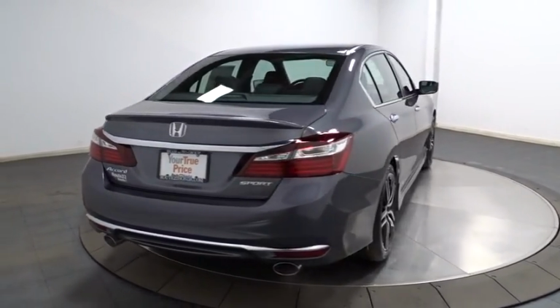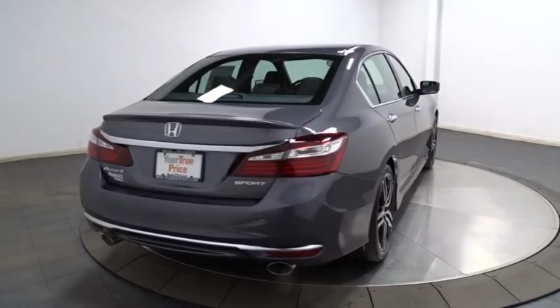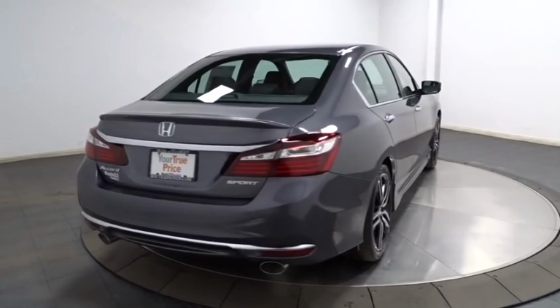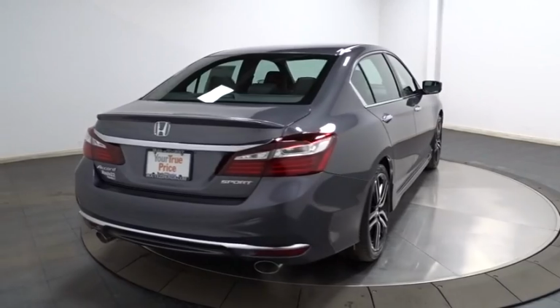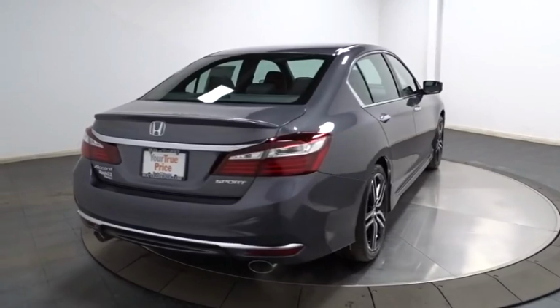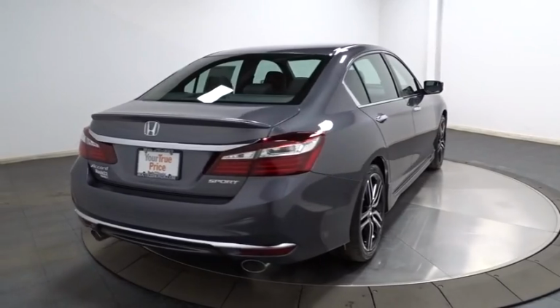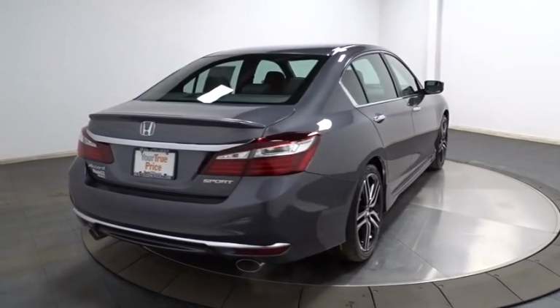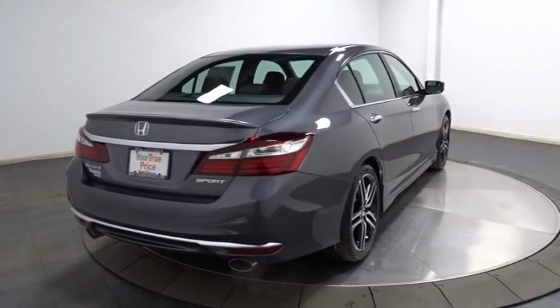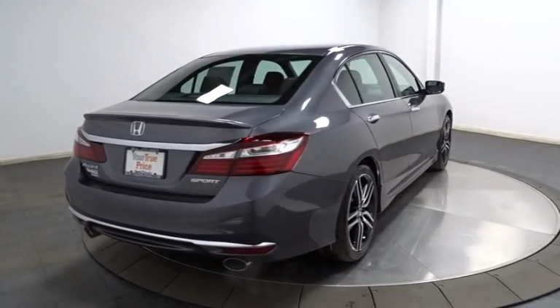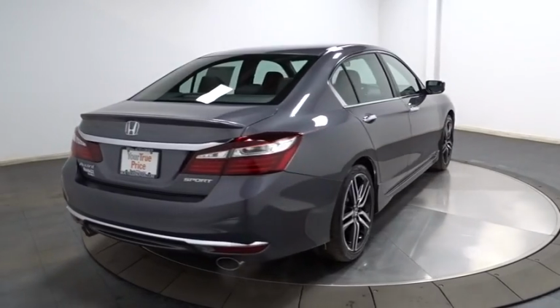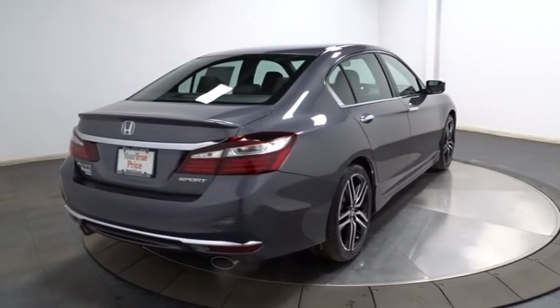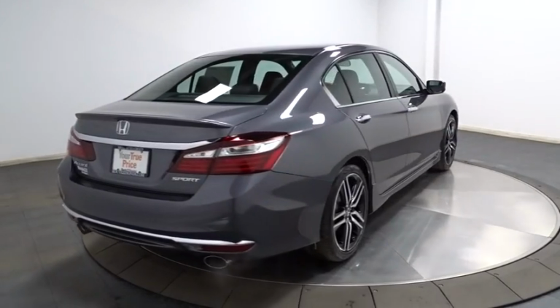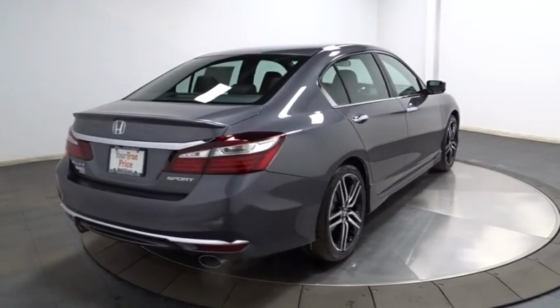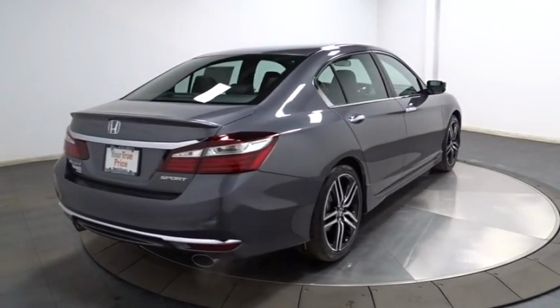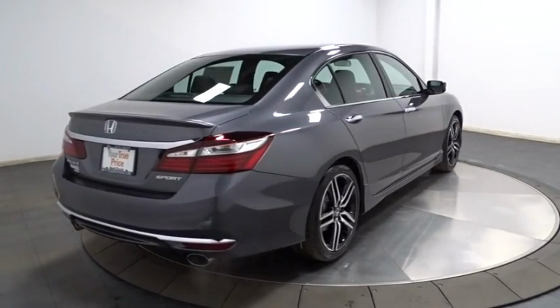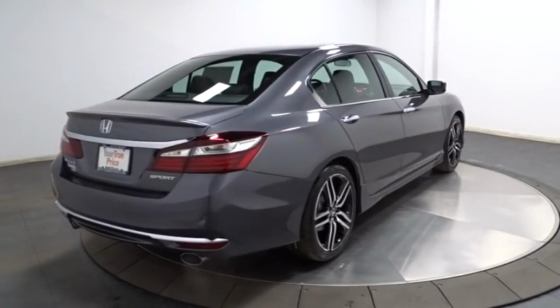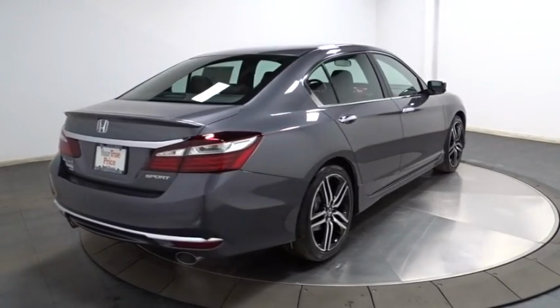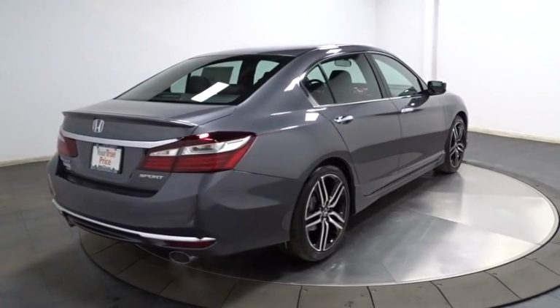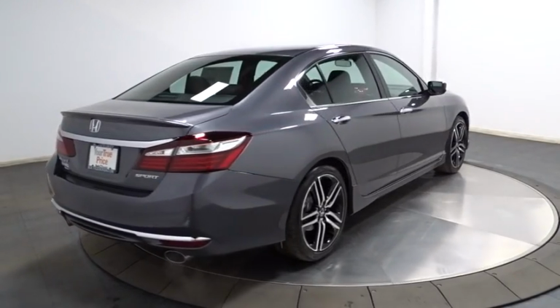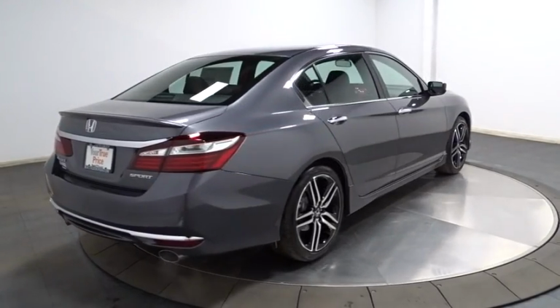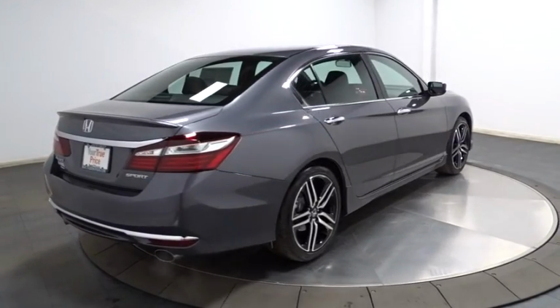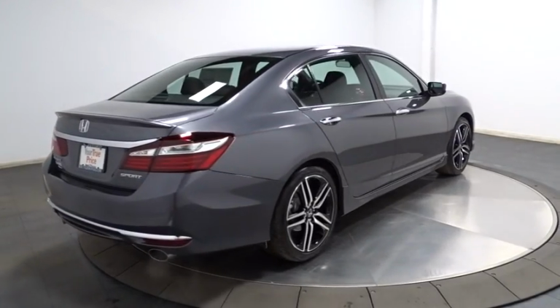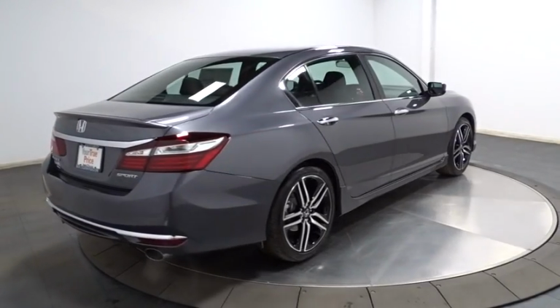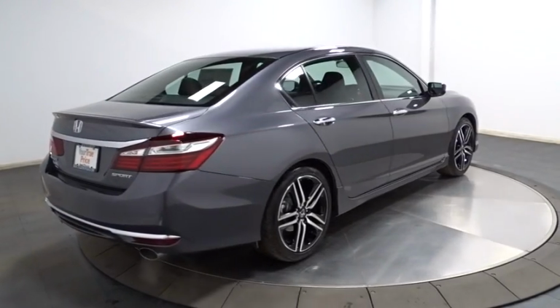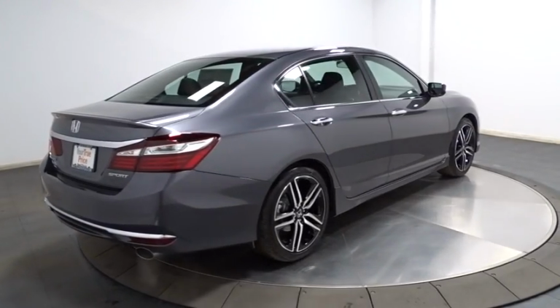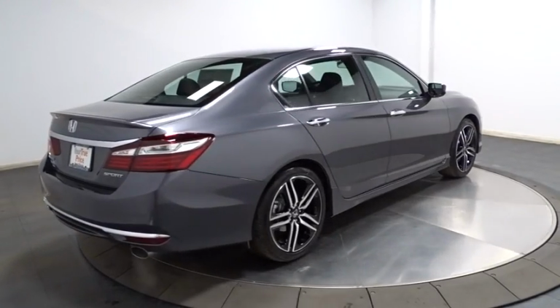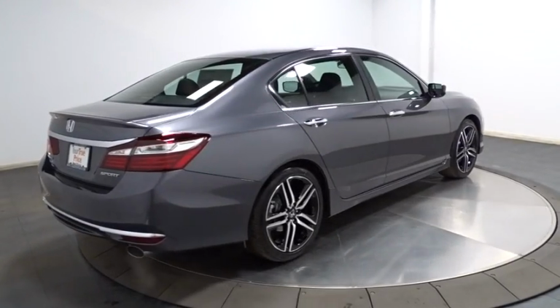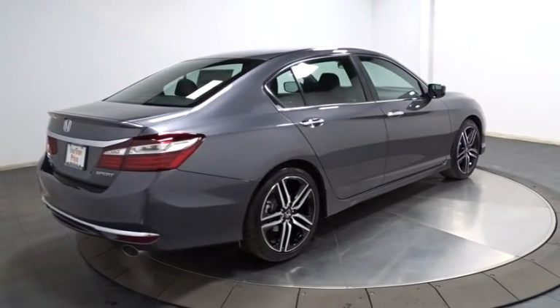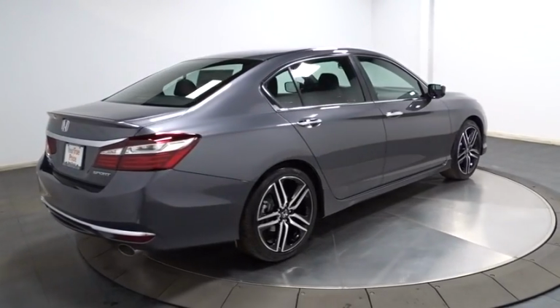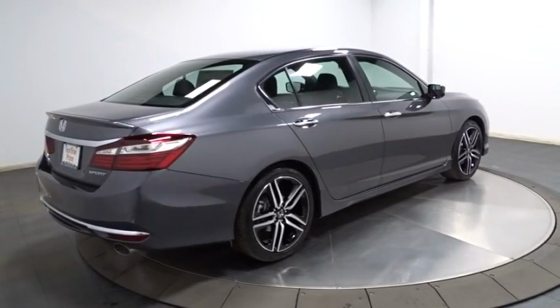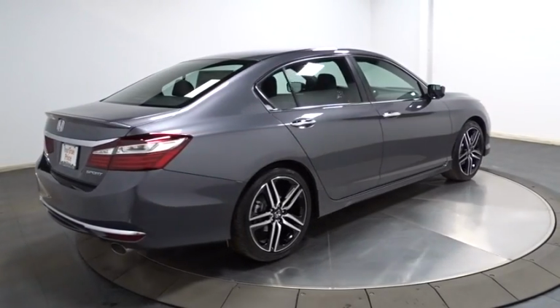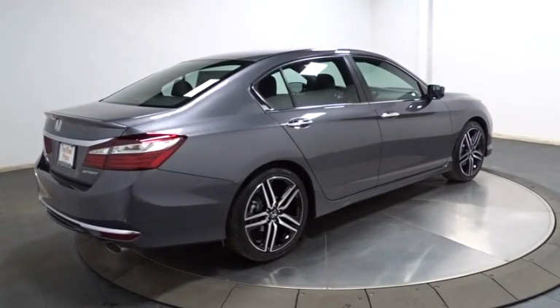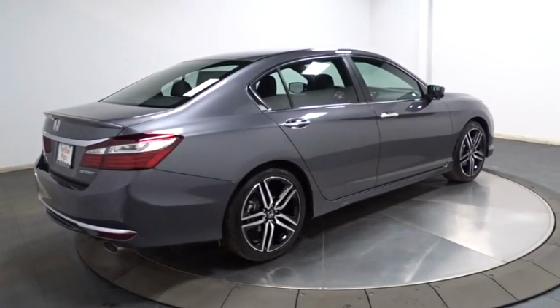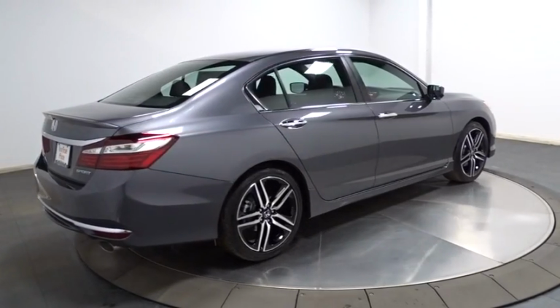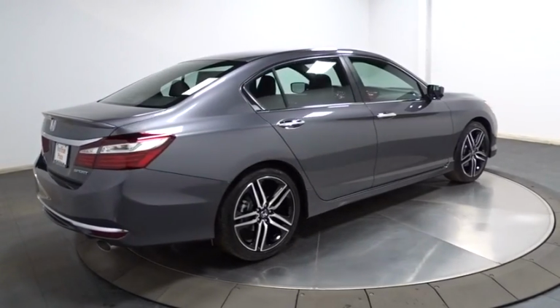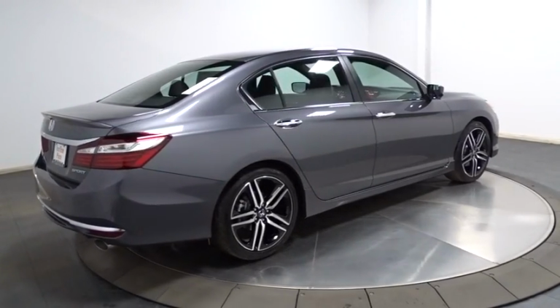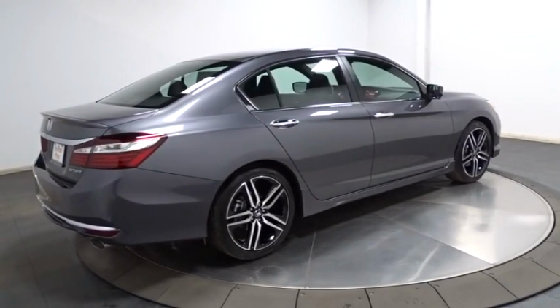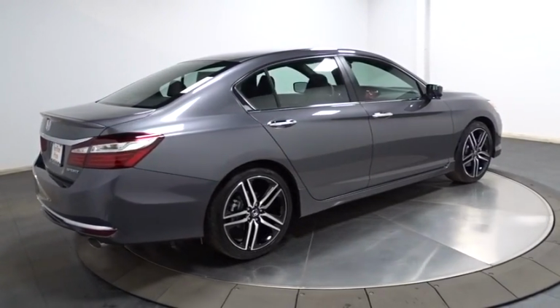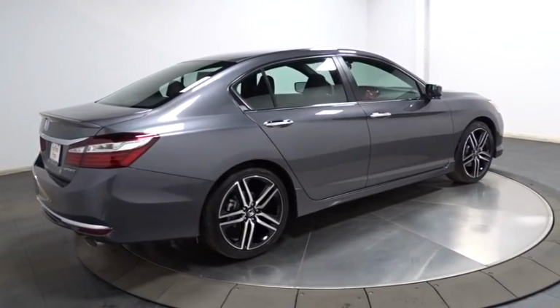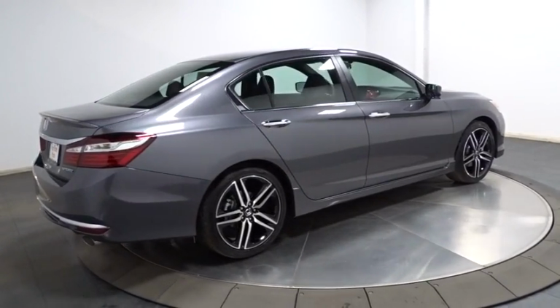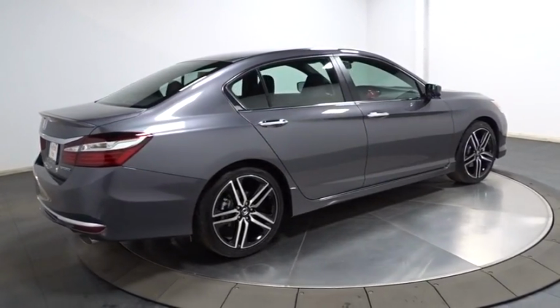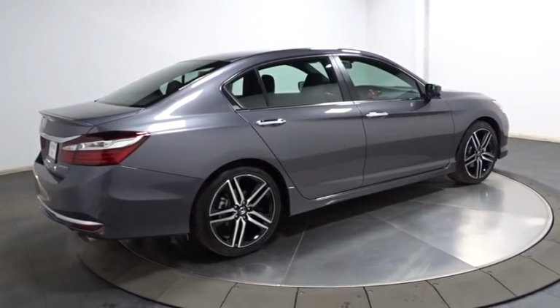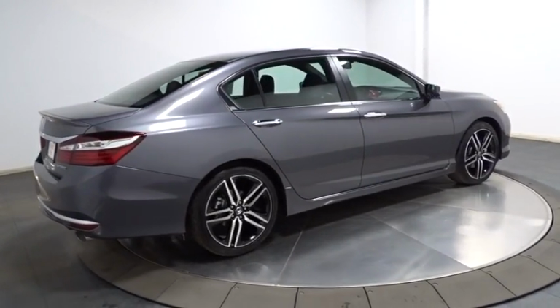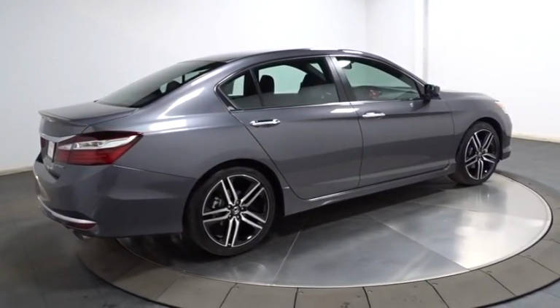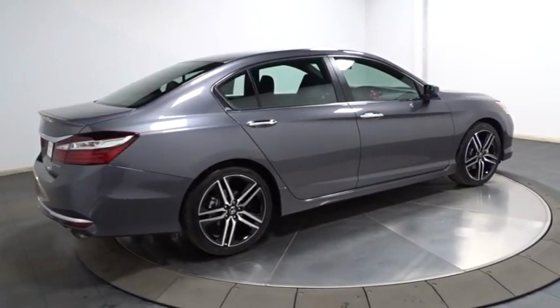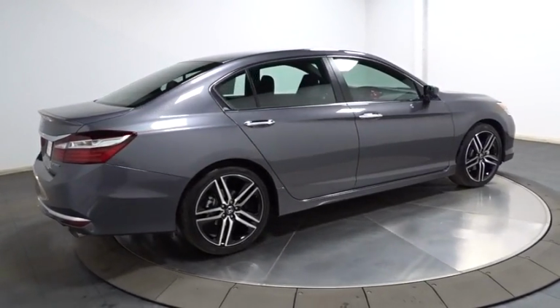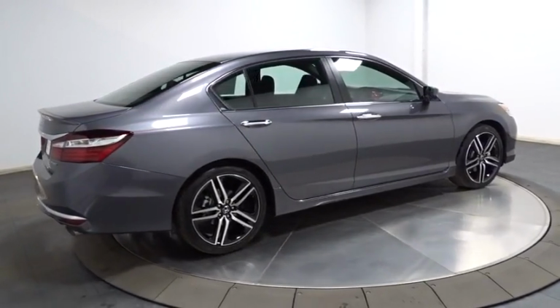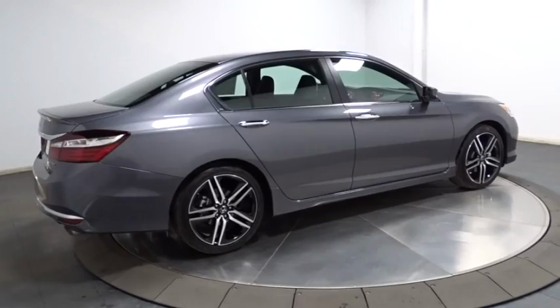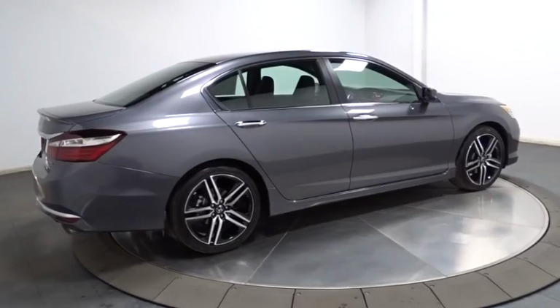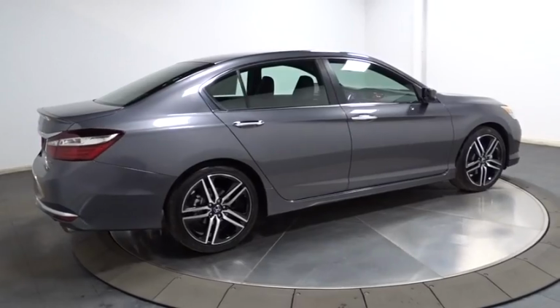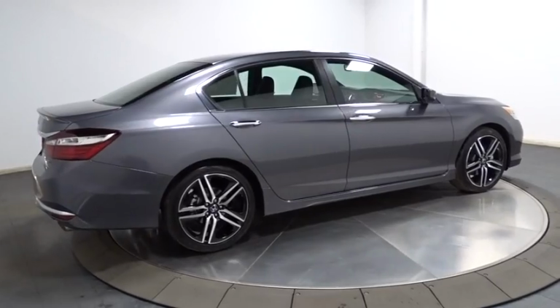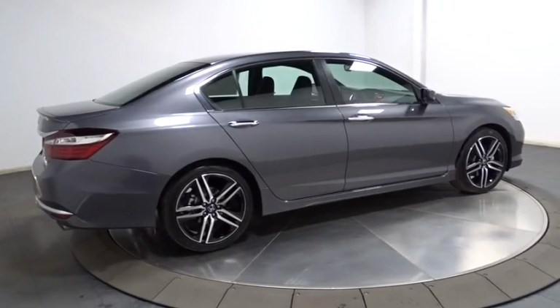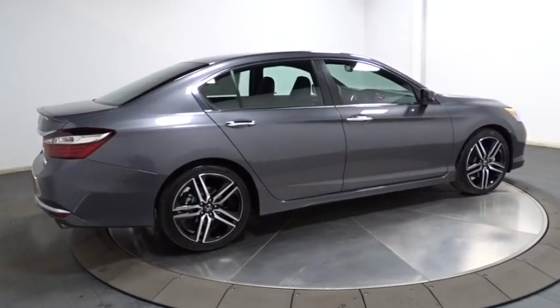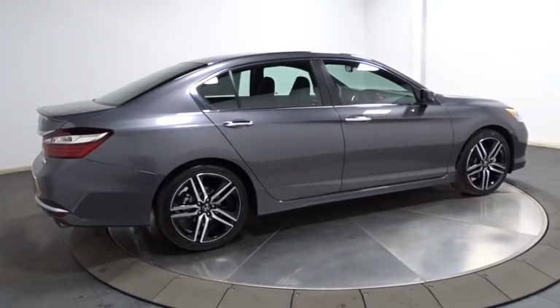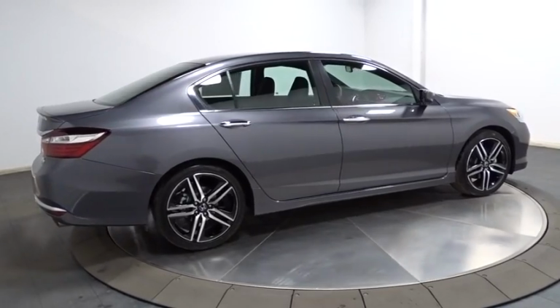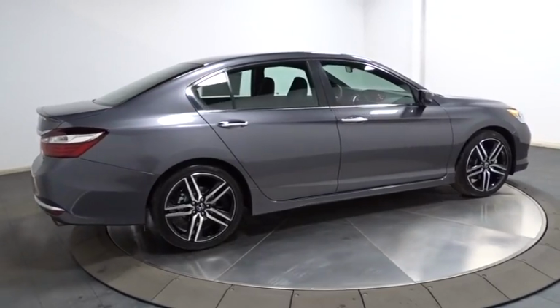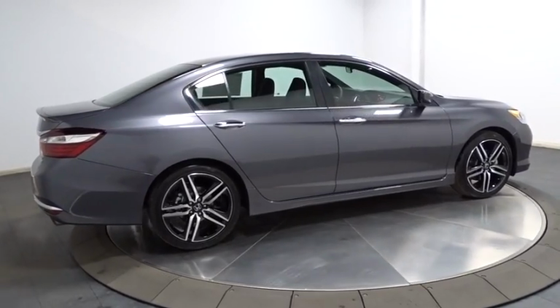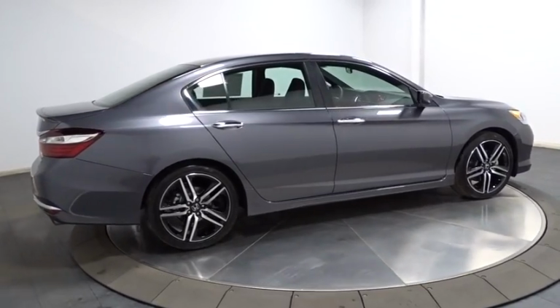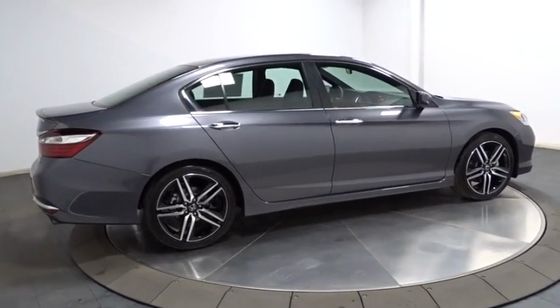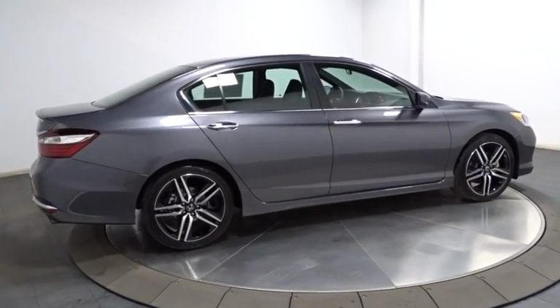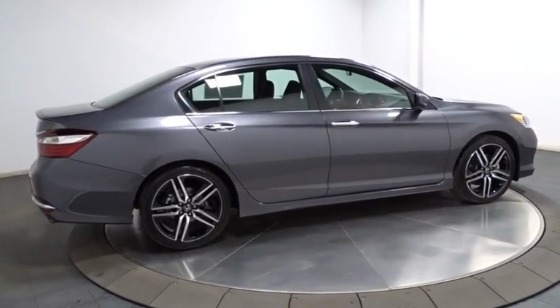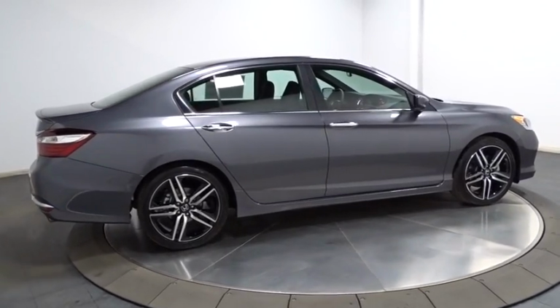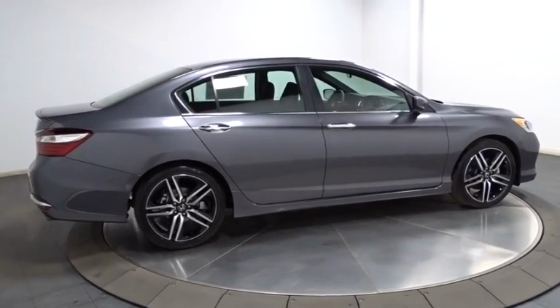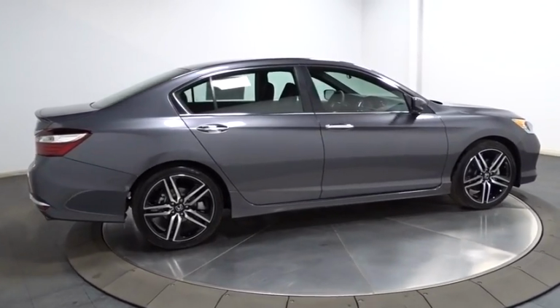Cloth seat trim. Engine immobilizer. Four-piece floor mat set. Low tire pressure warning. Power rear window sunshade.